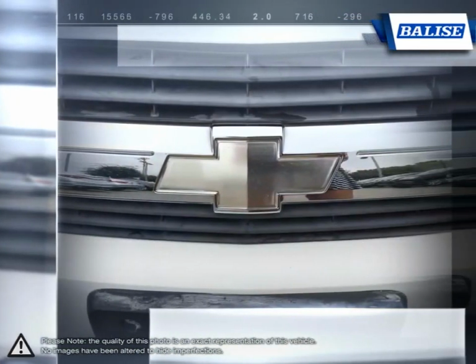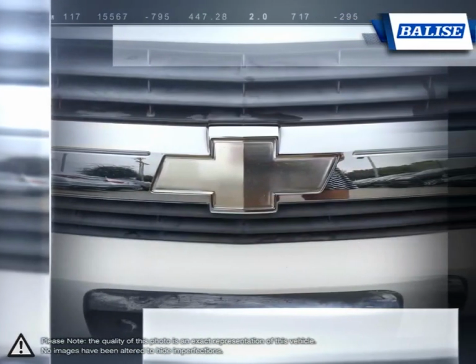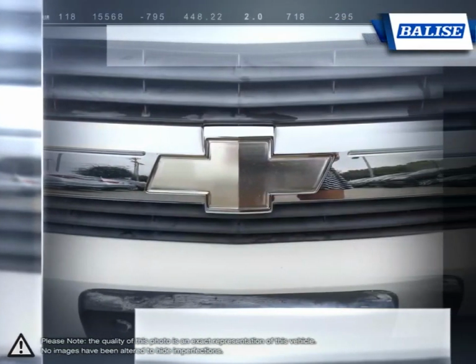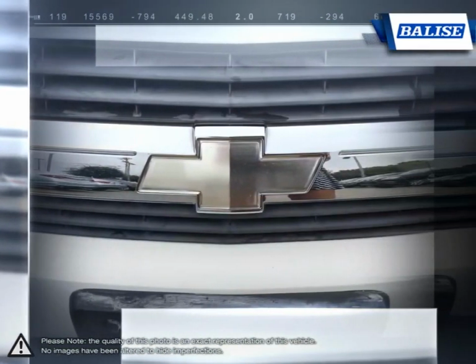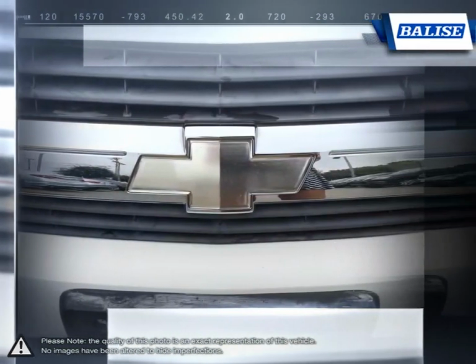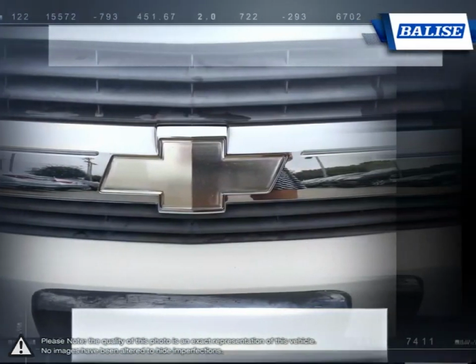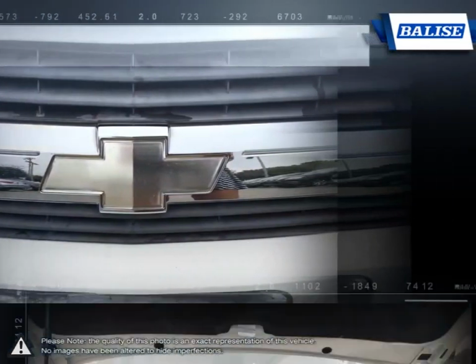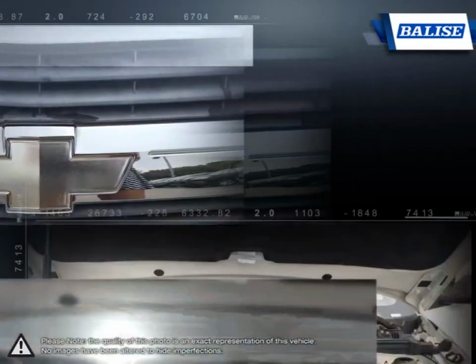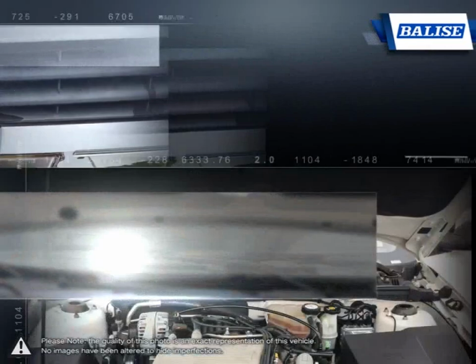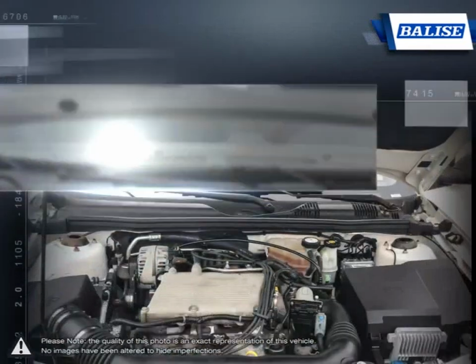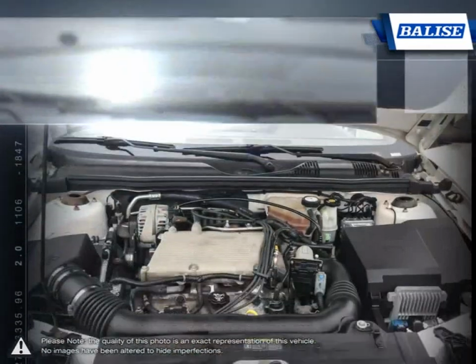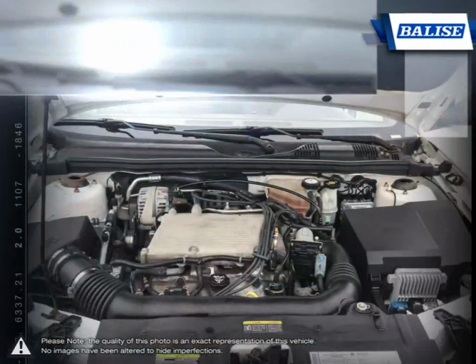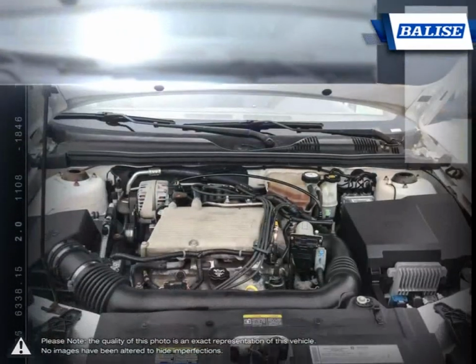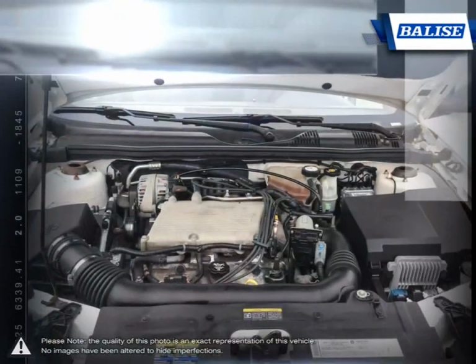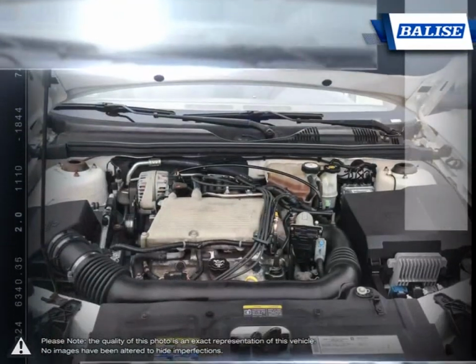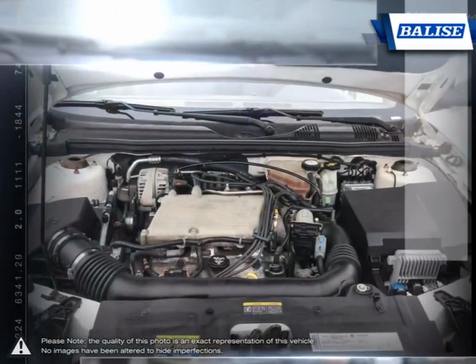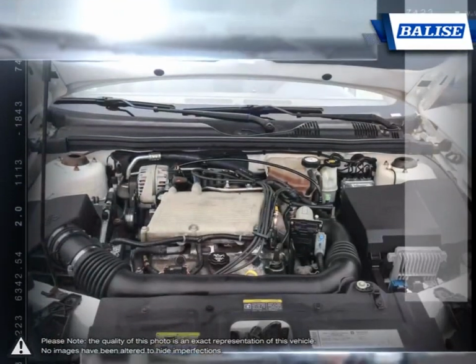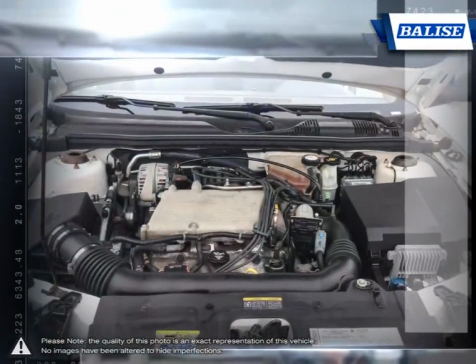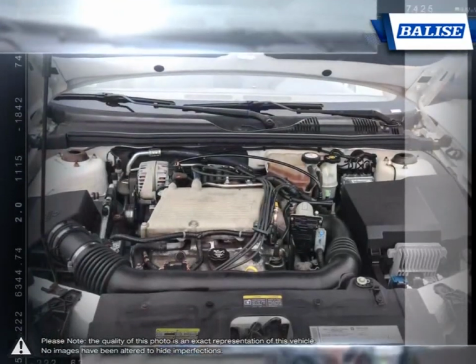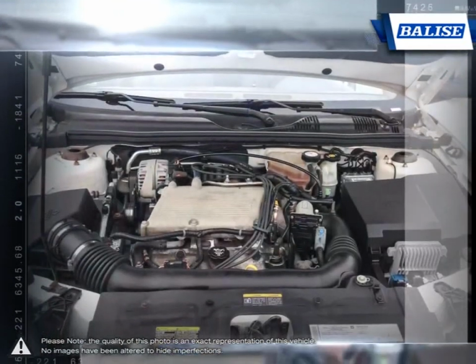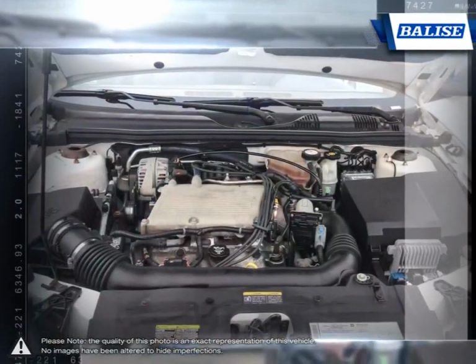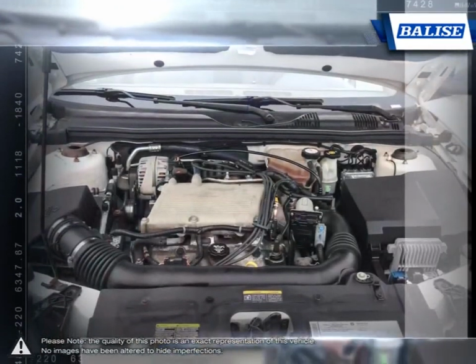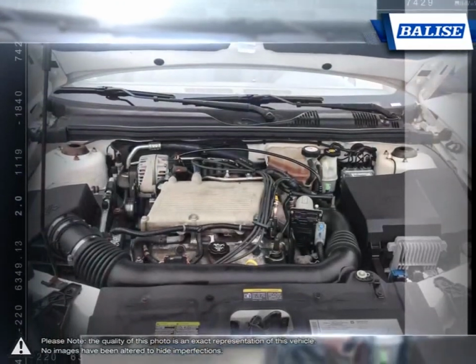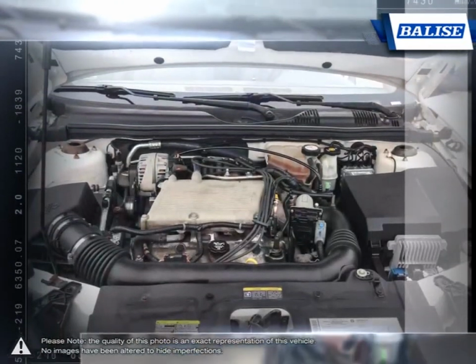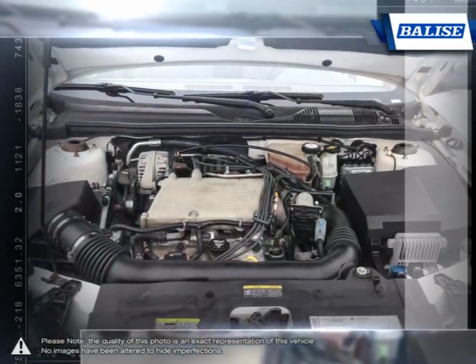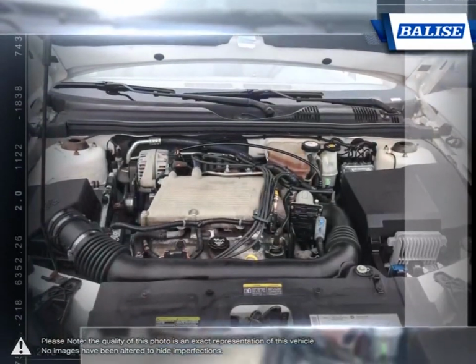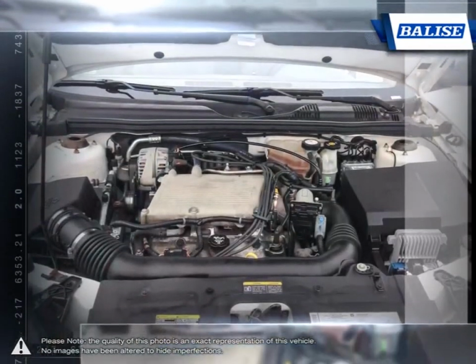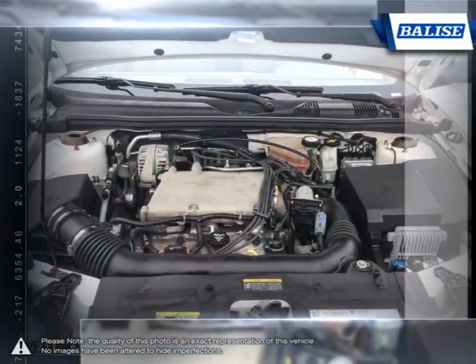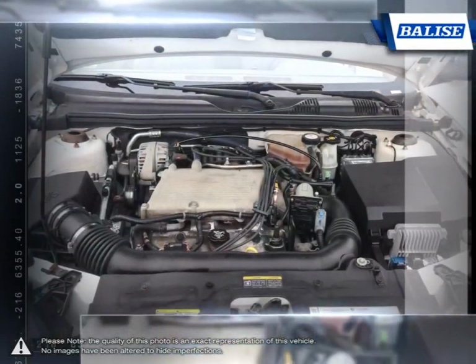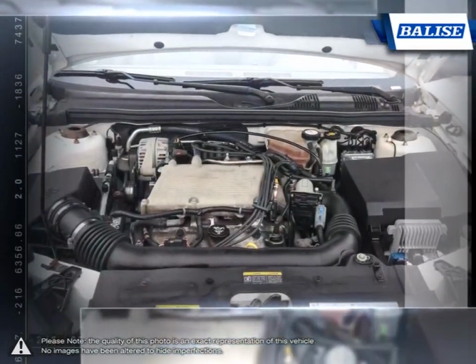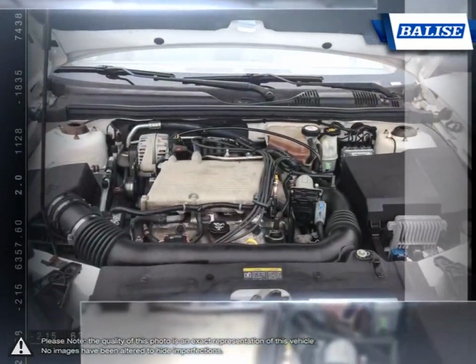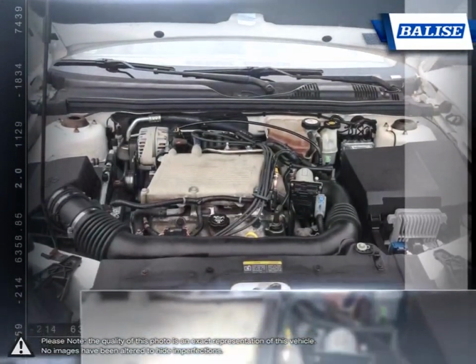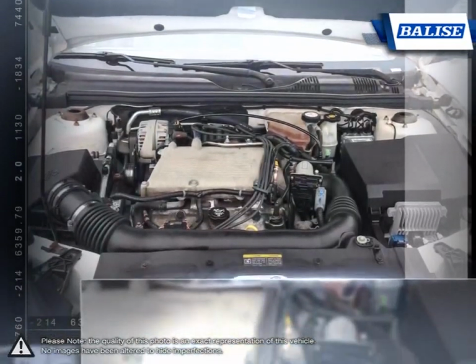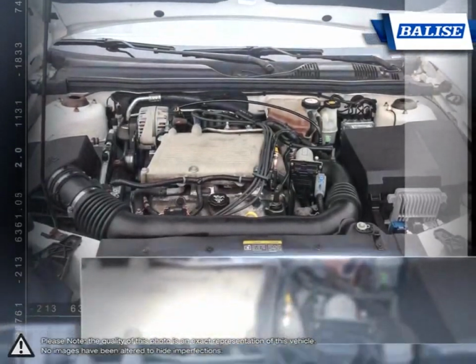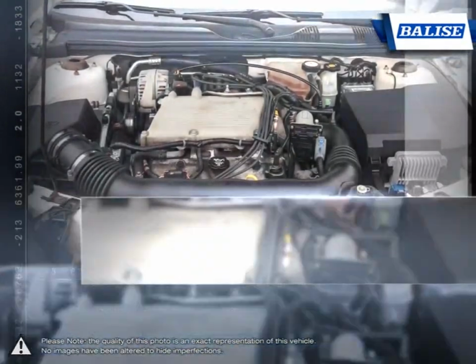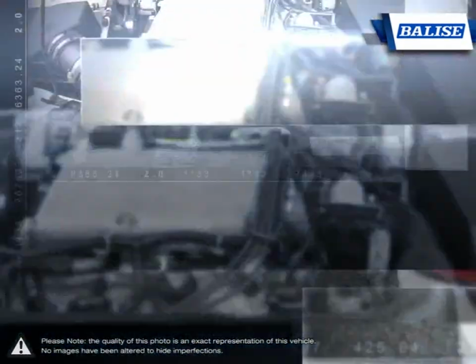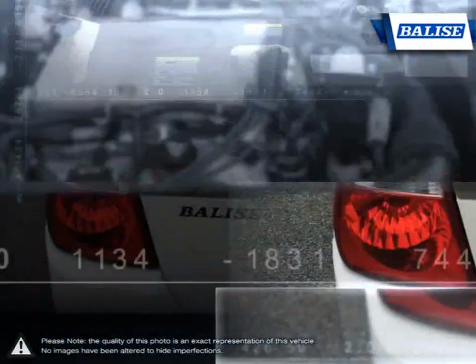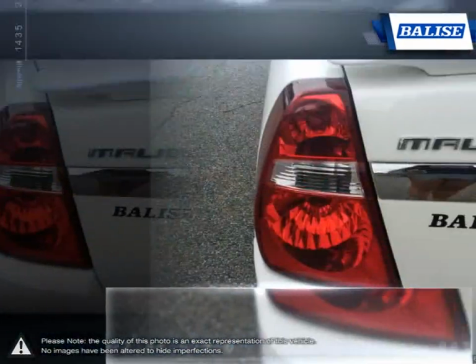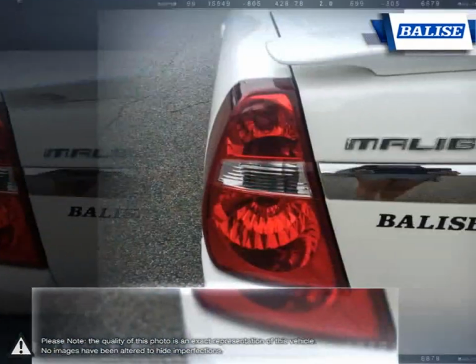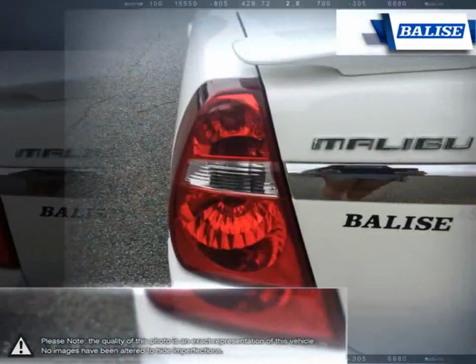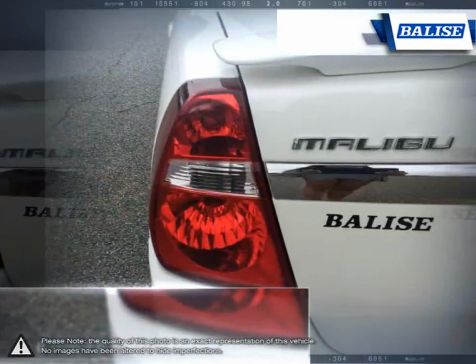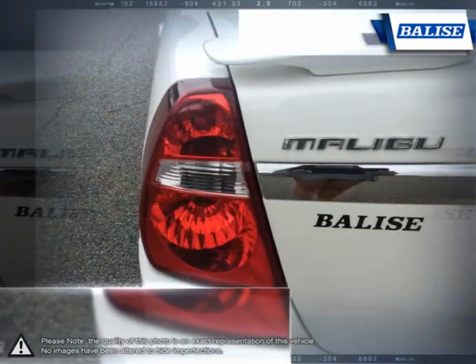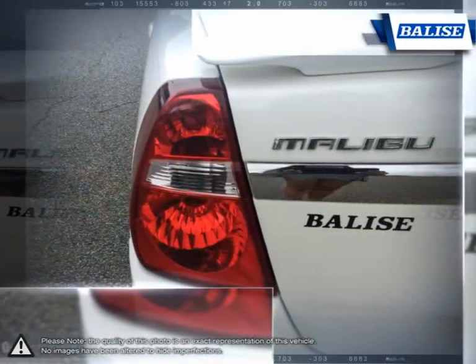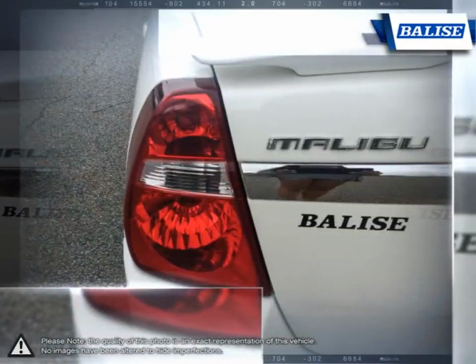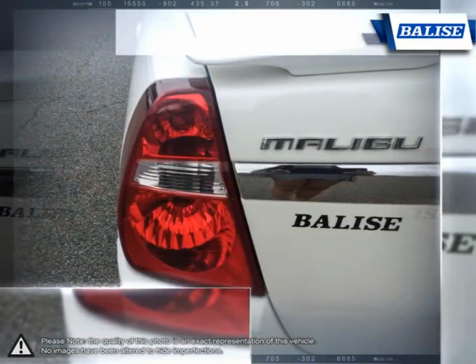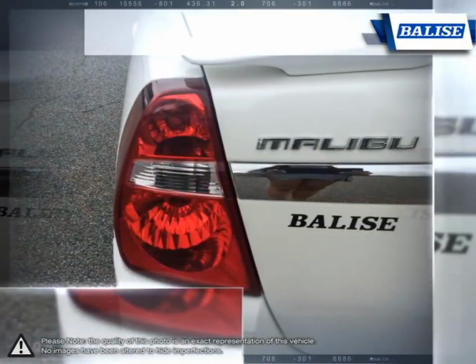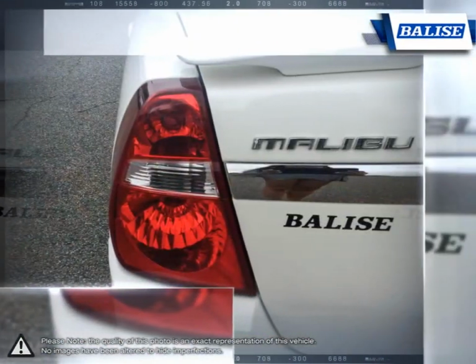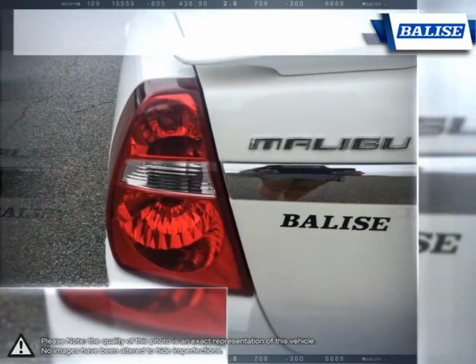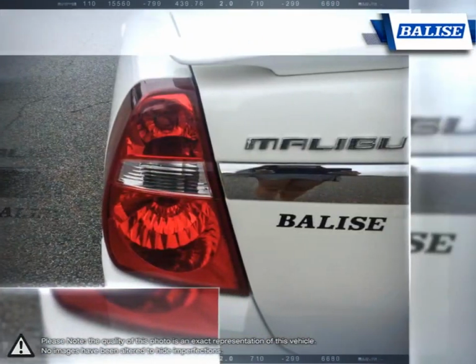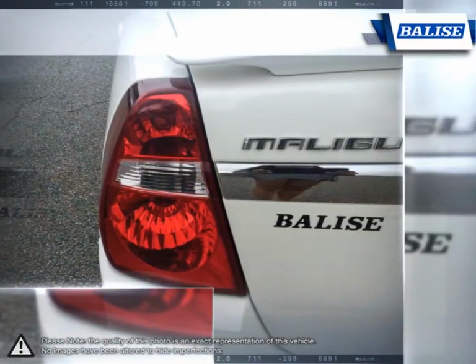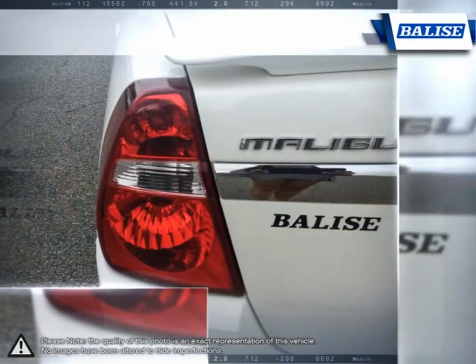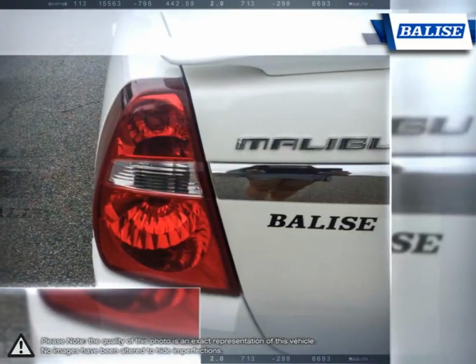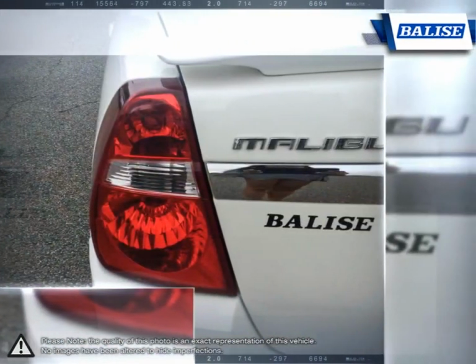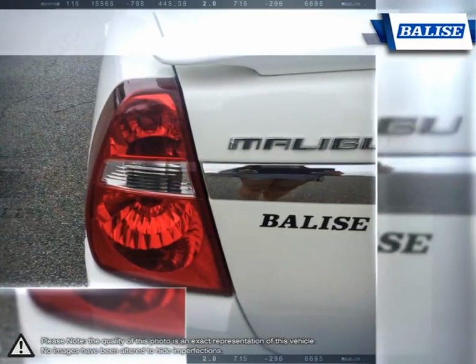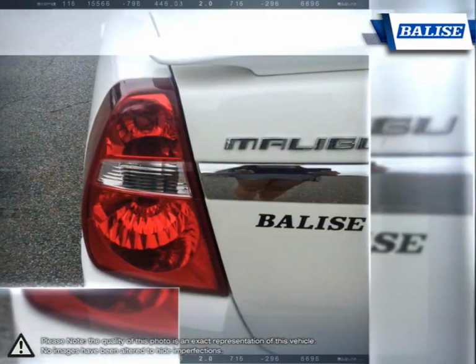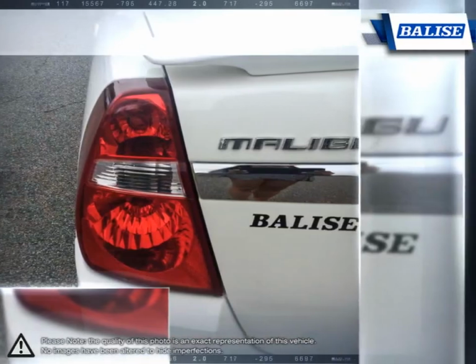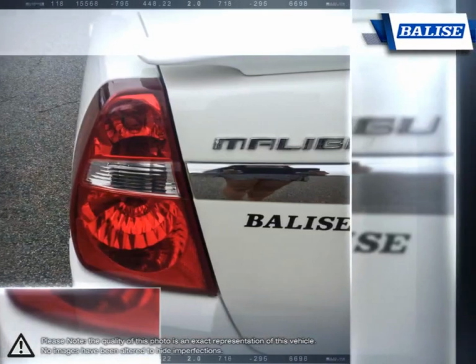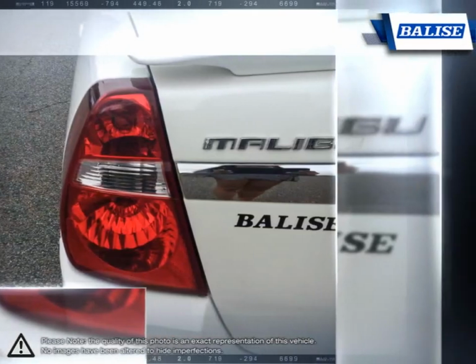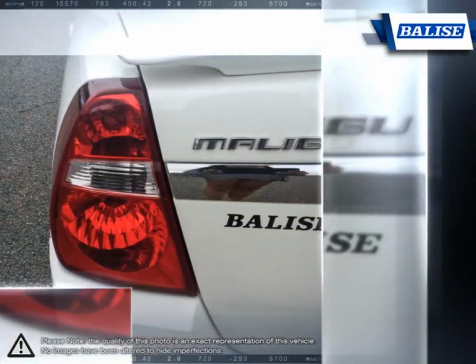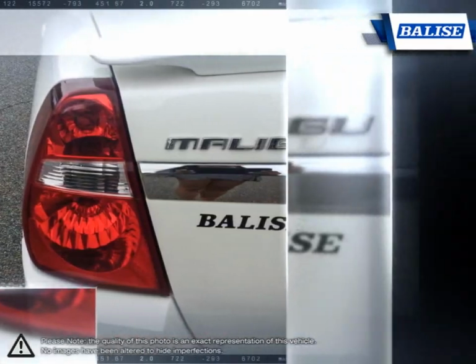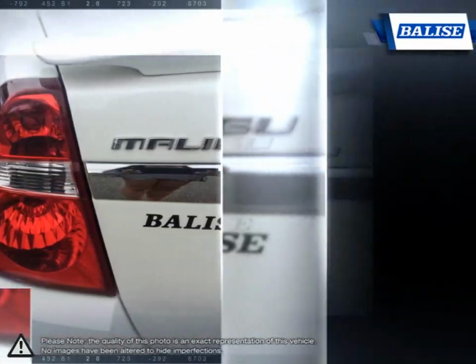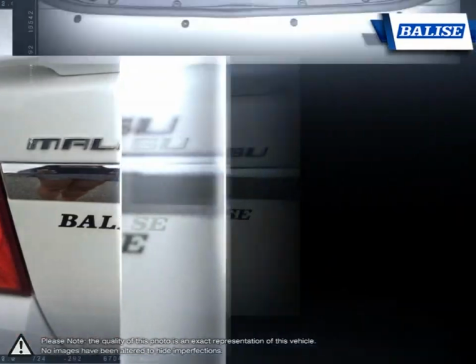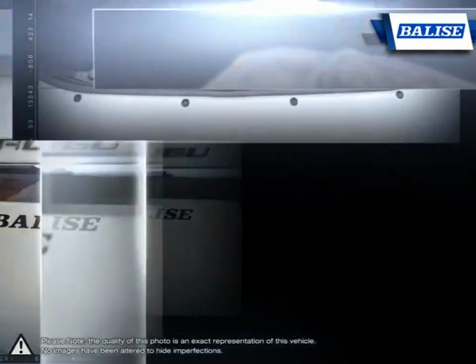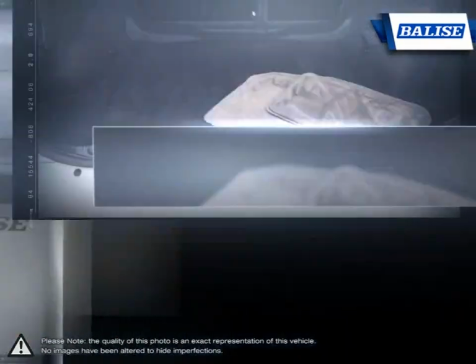Roomy, efficient, and loaded with advanced safety features, Malibu's as practical as they come. Who says you can't have it all?